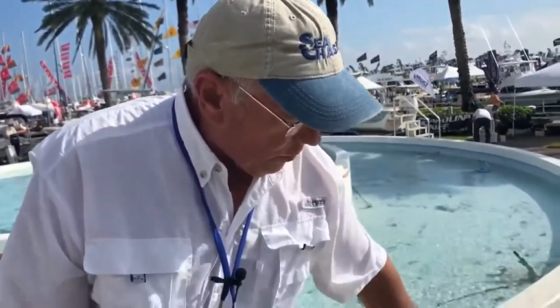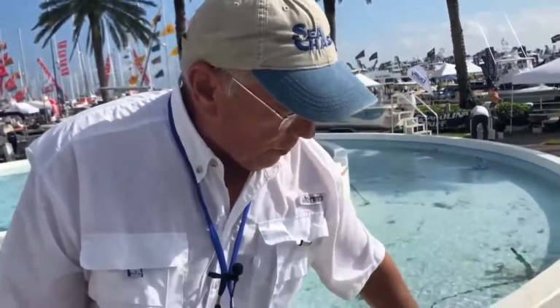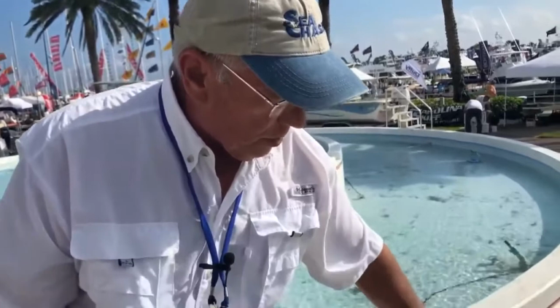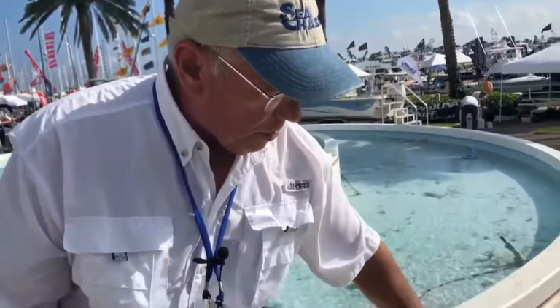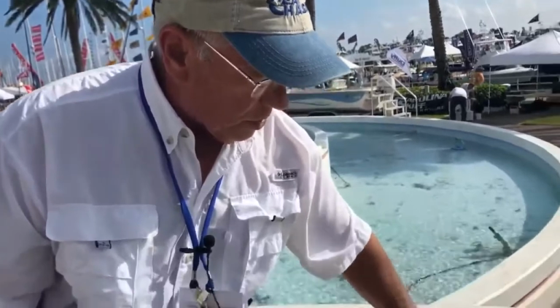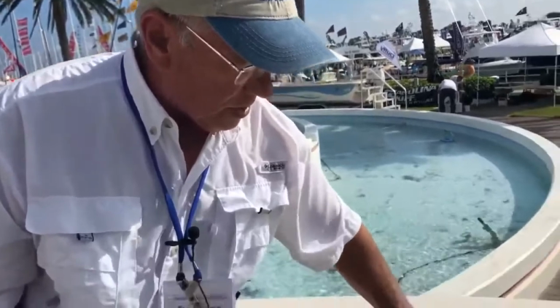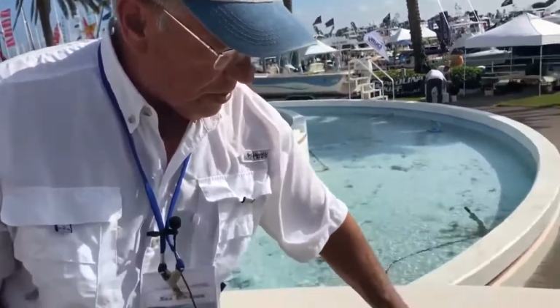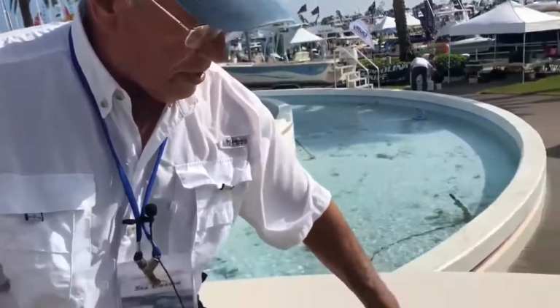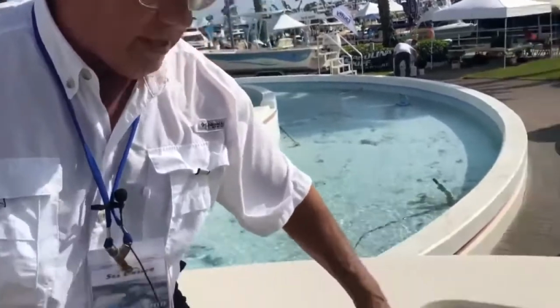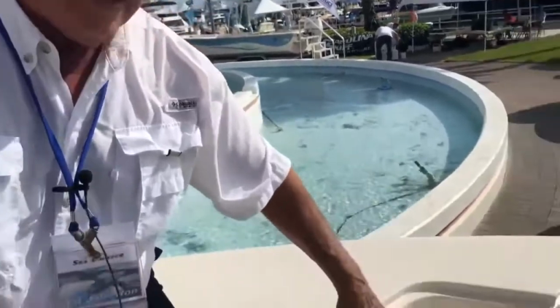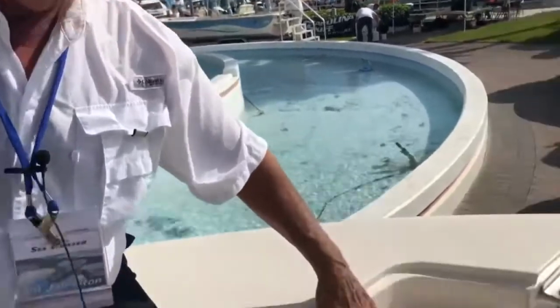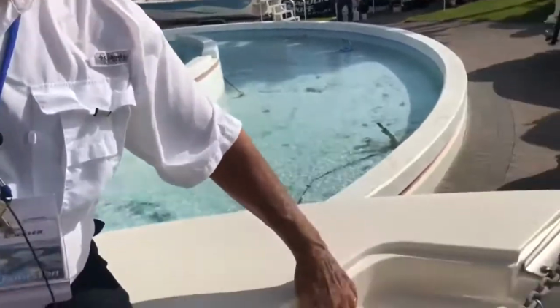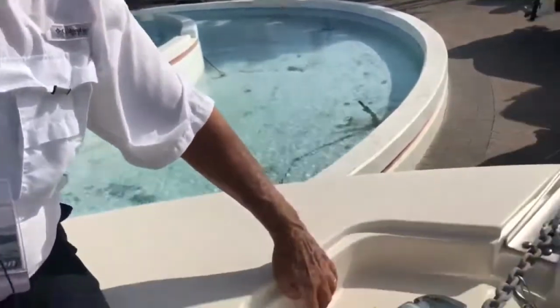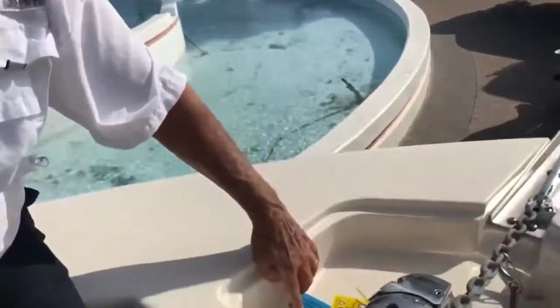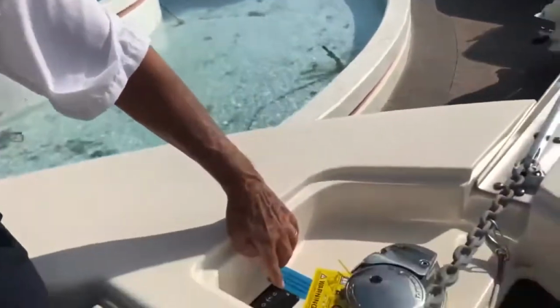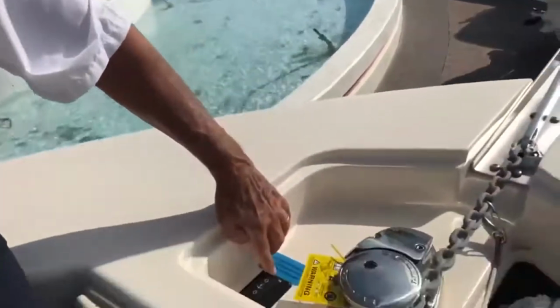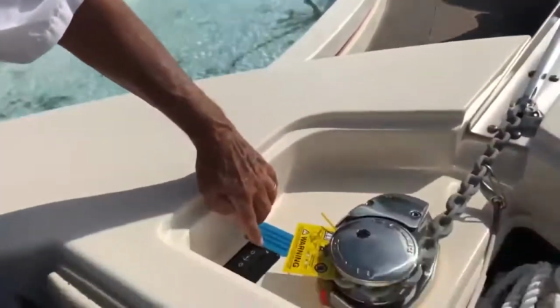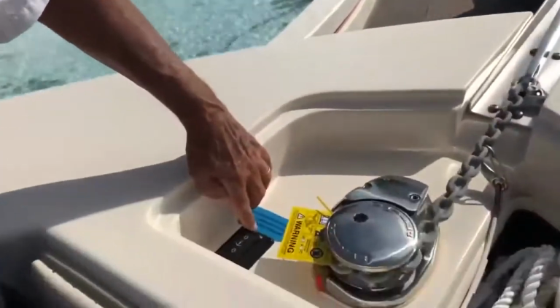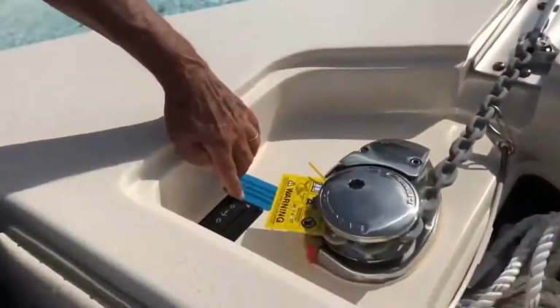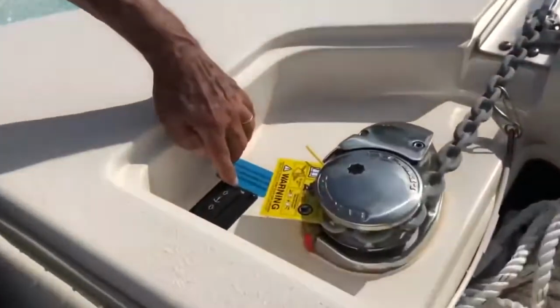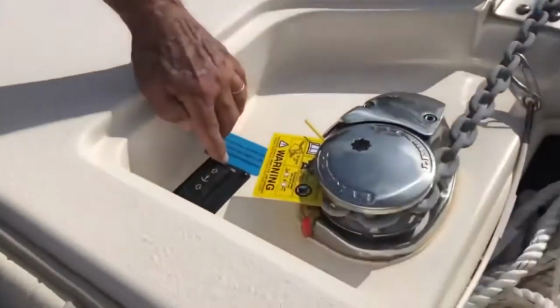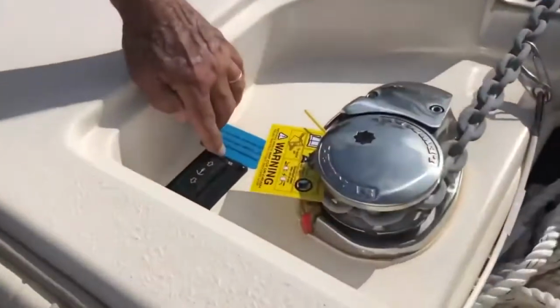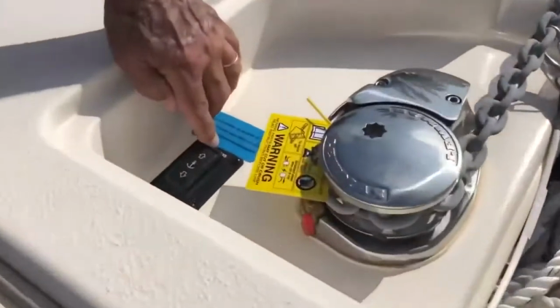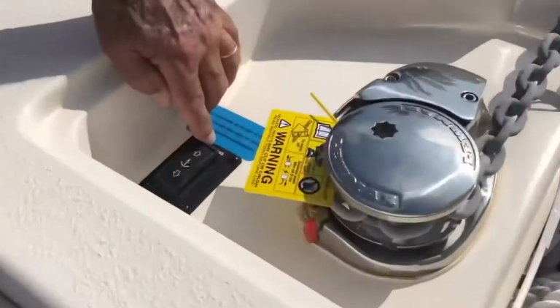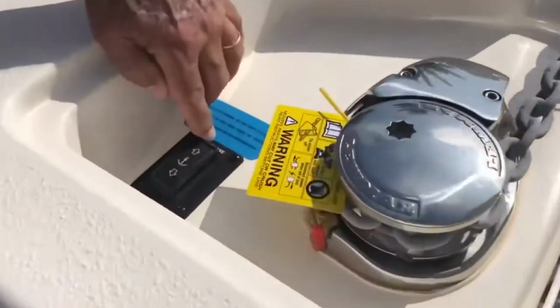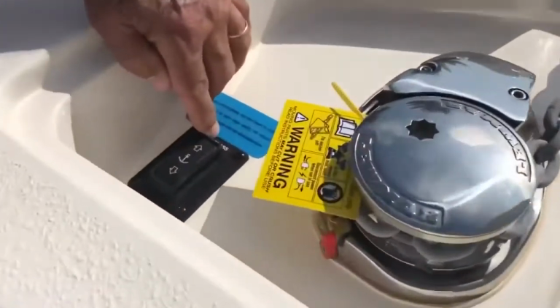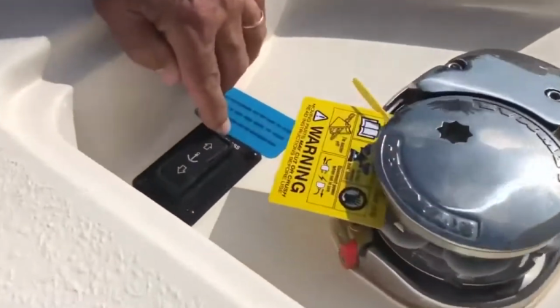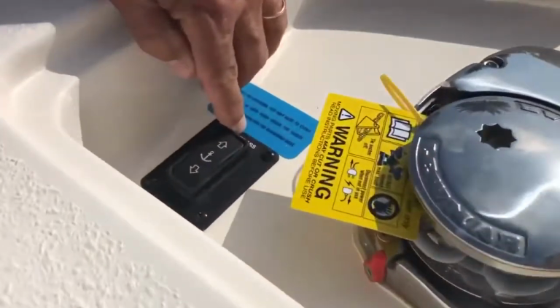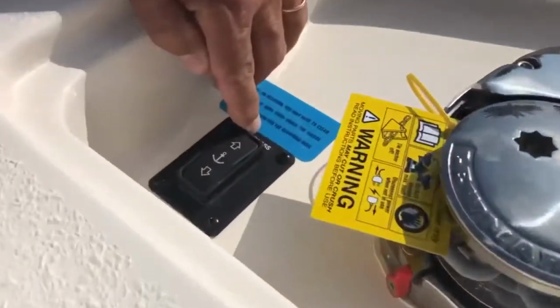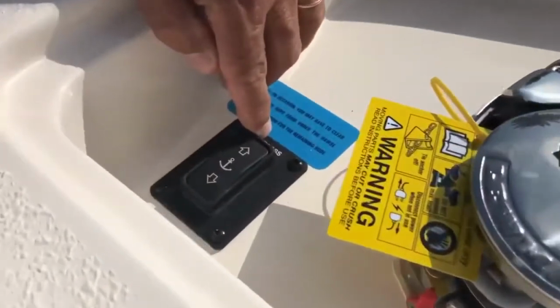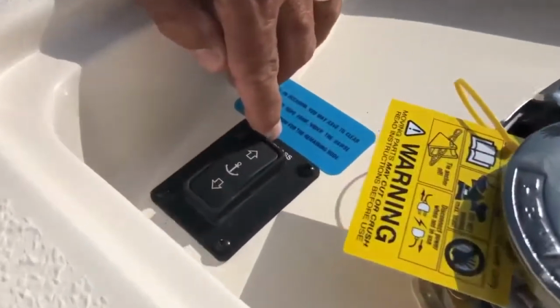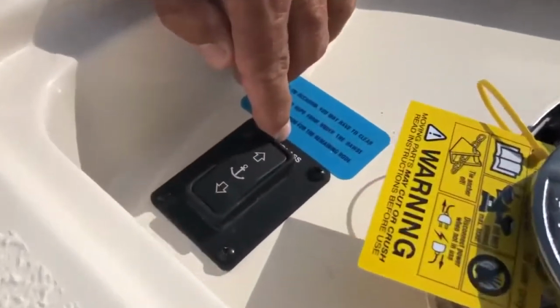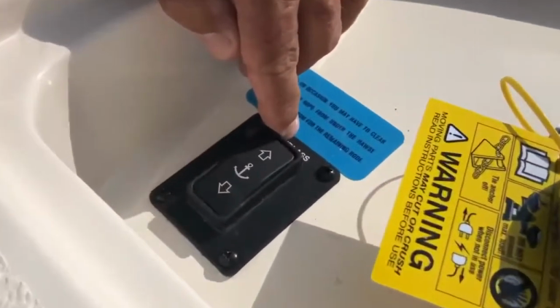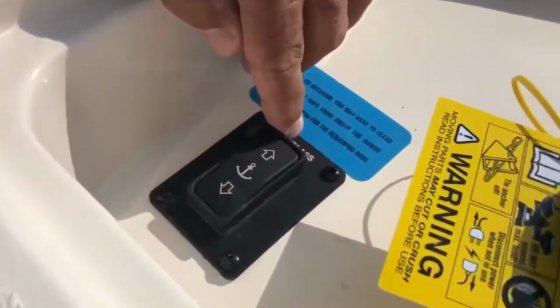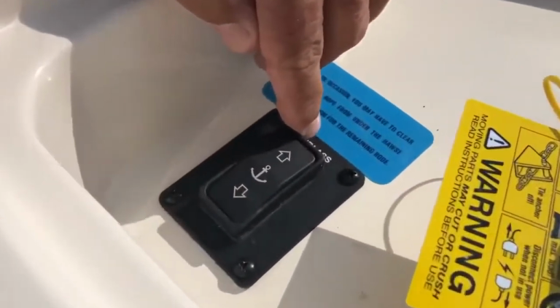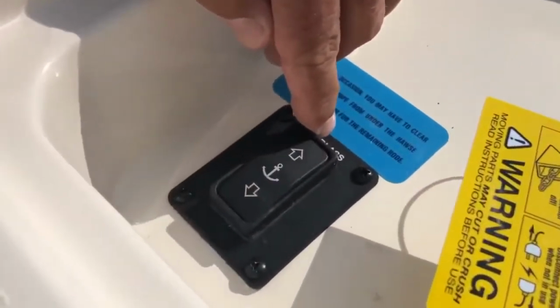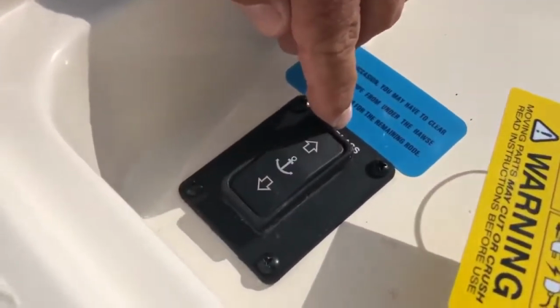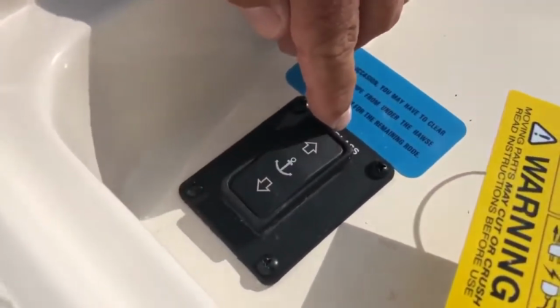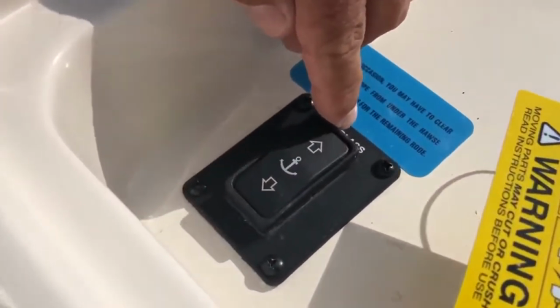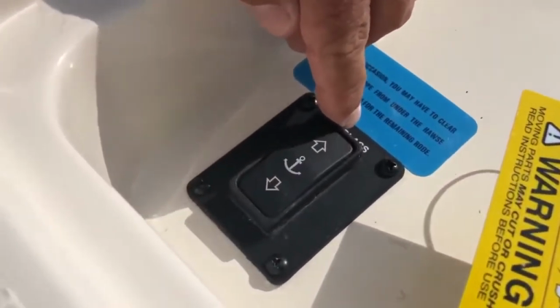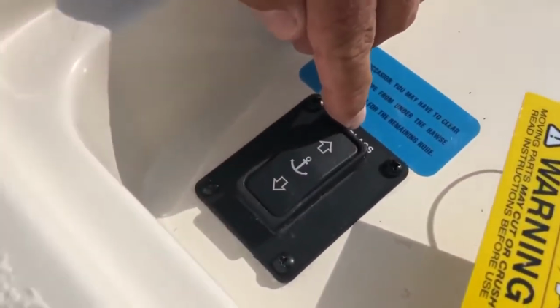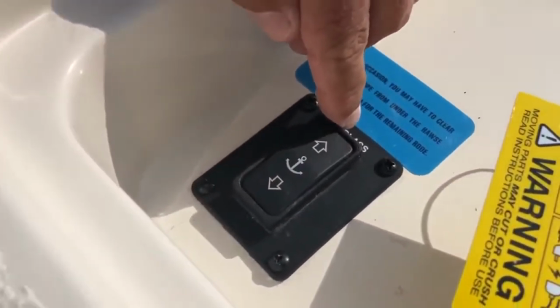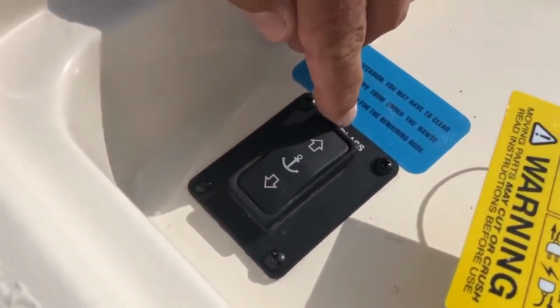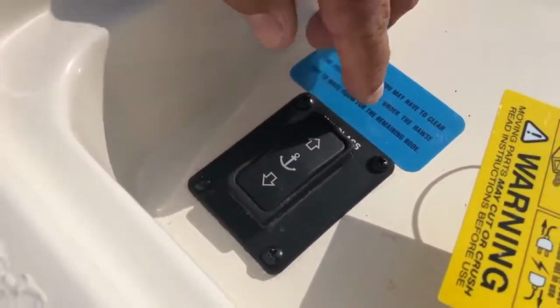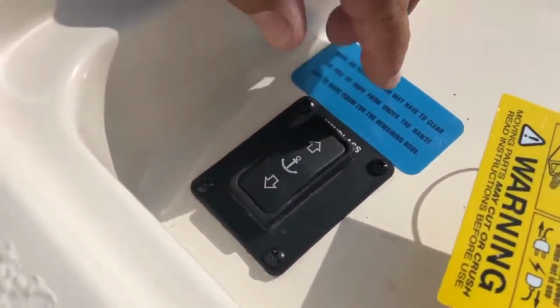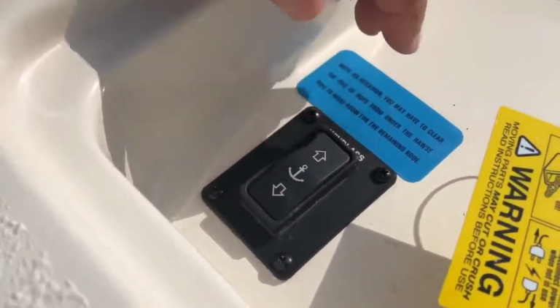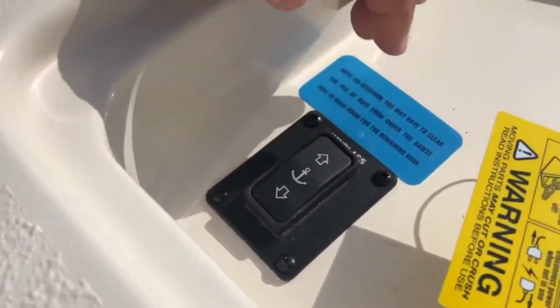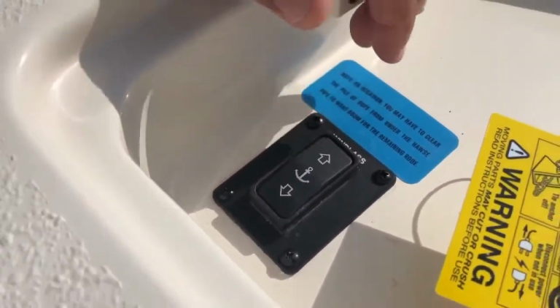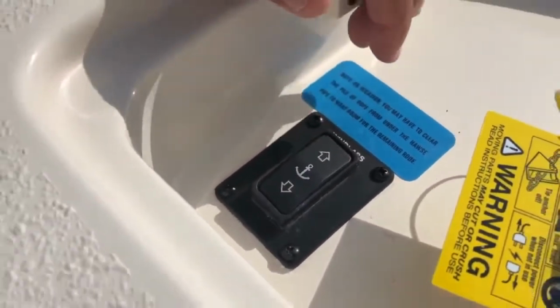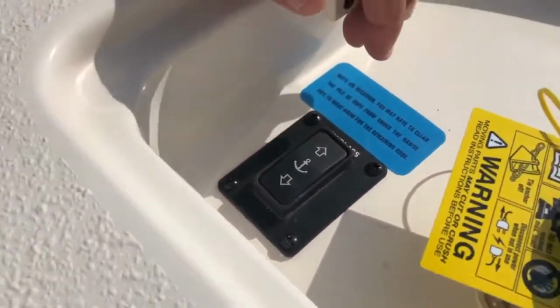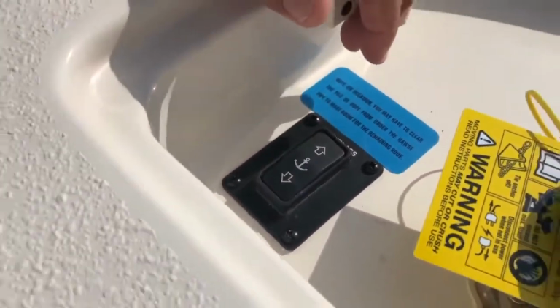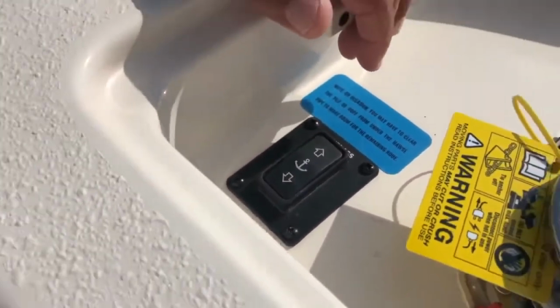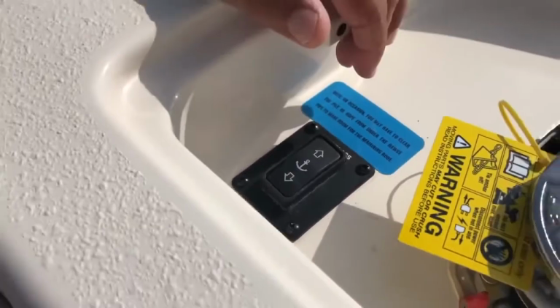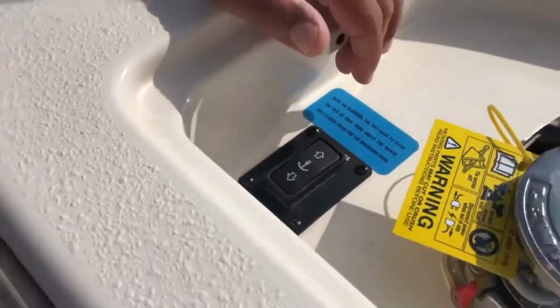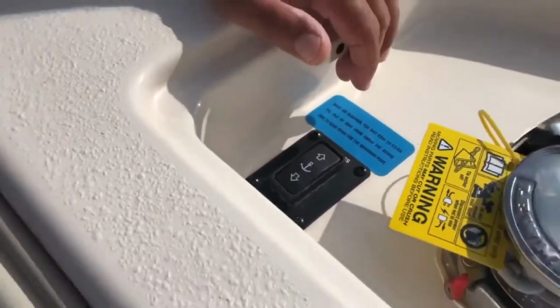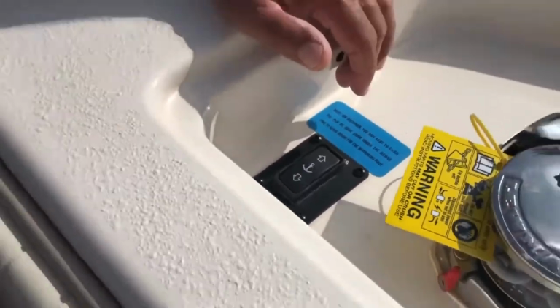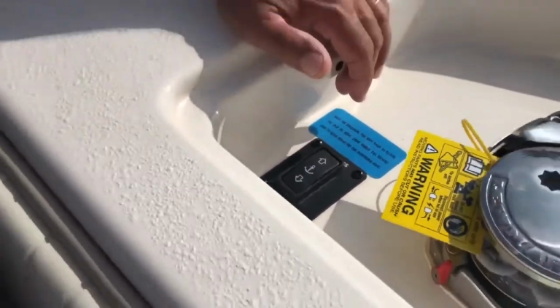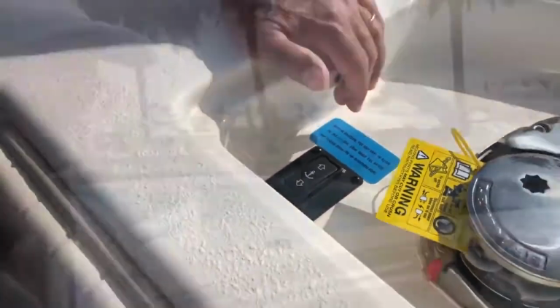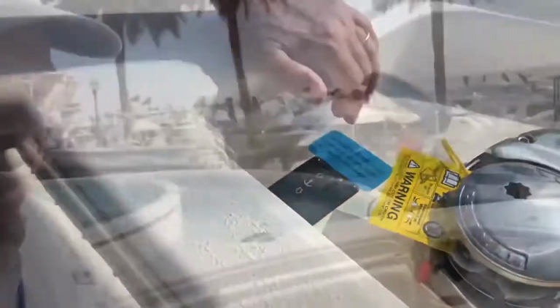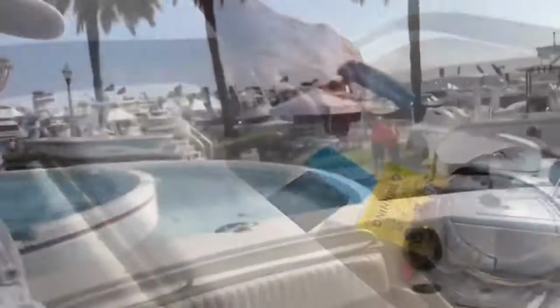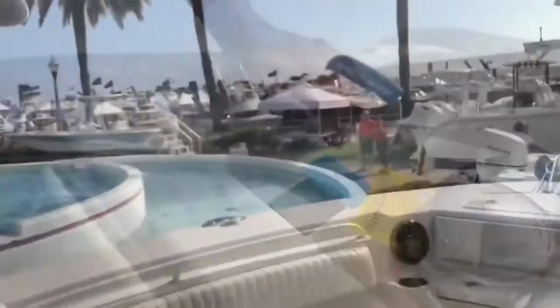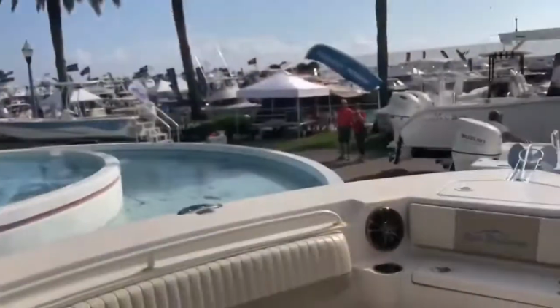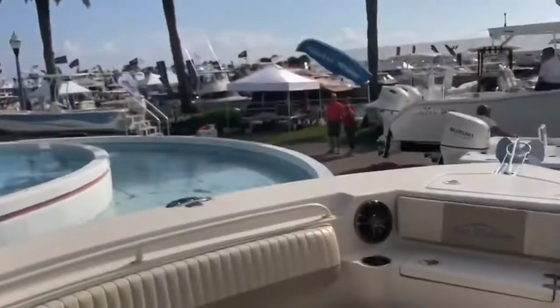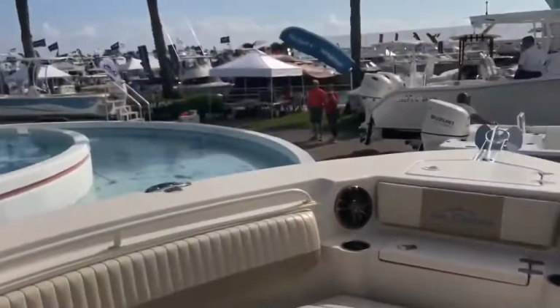On the 27 HFC, an anchor windlass is standard and you can see the friction hinge on the hatch. There are more expensive boats on the market that do not even have that, and the hatch would slam on you. You can also see a switch so you can operate the windlass from the bow or from the helm.